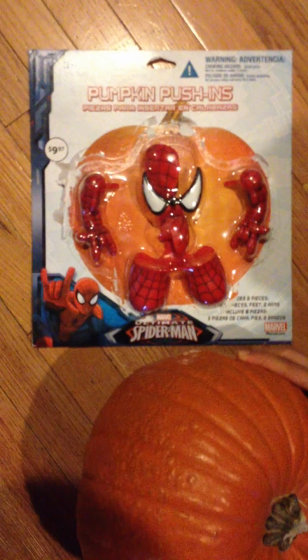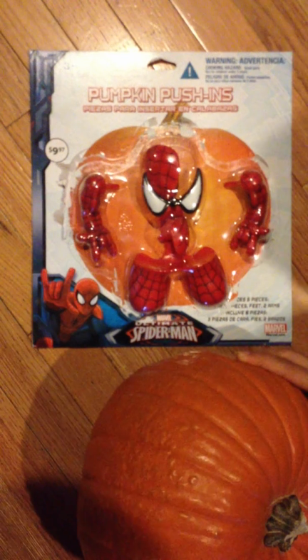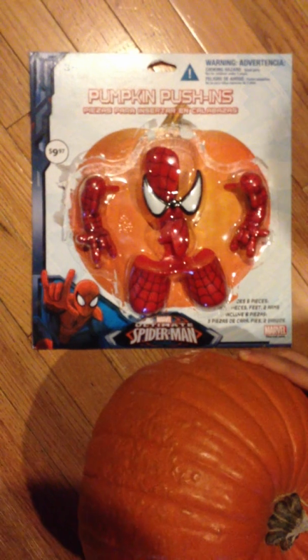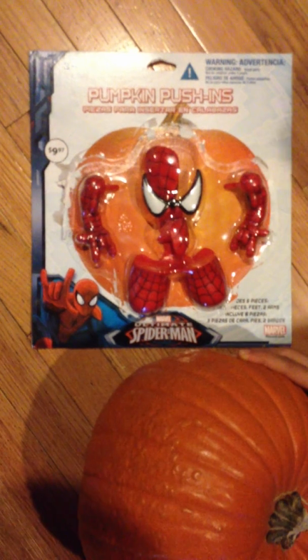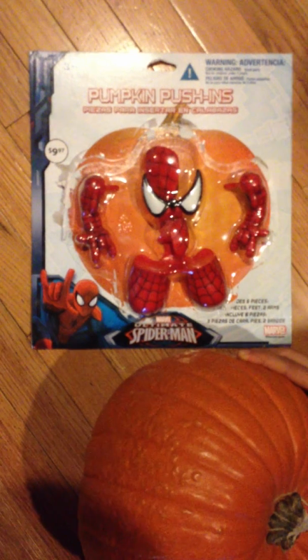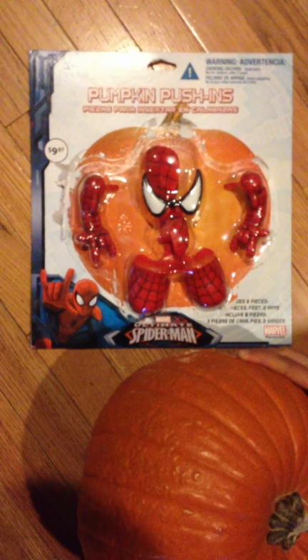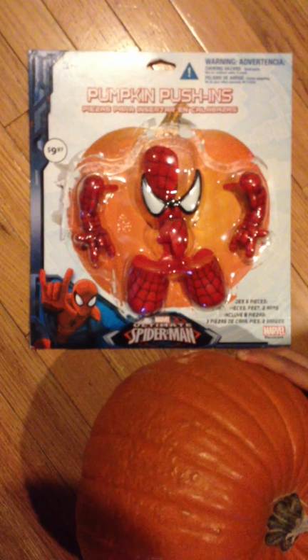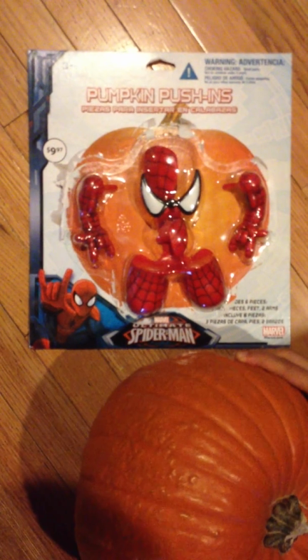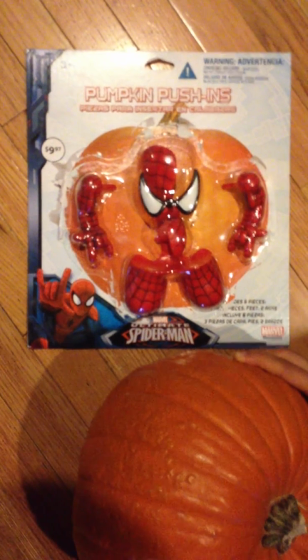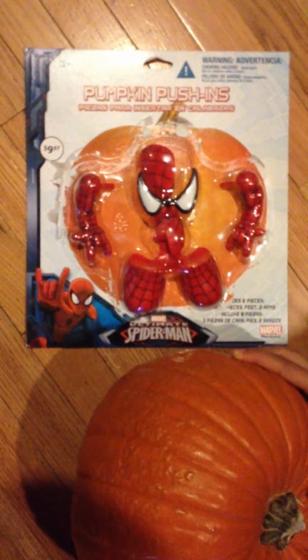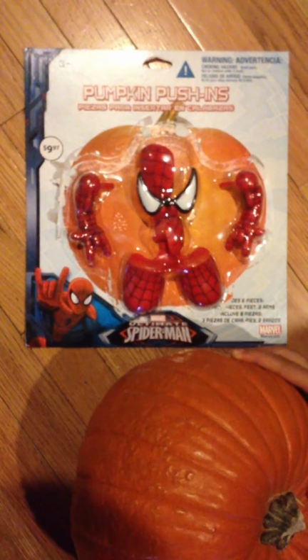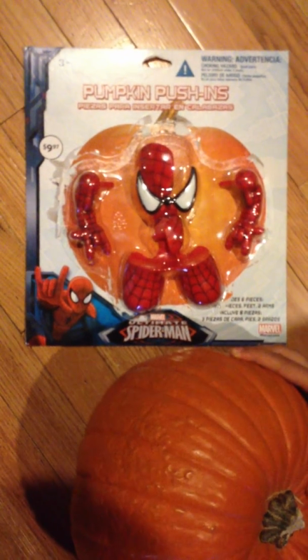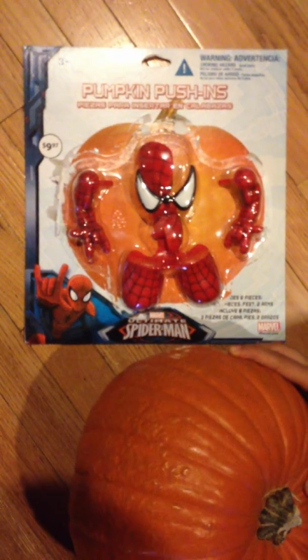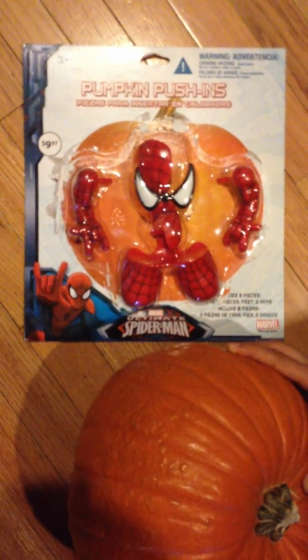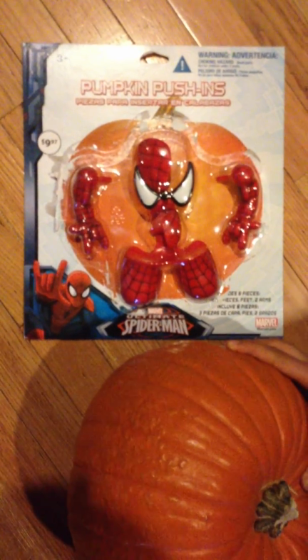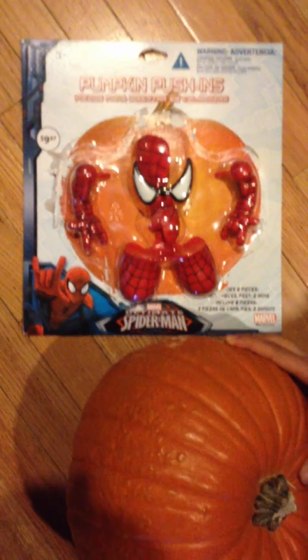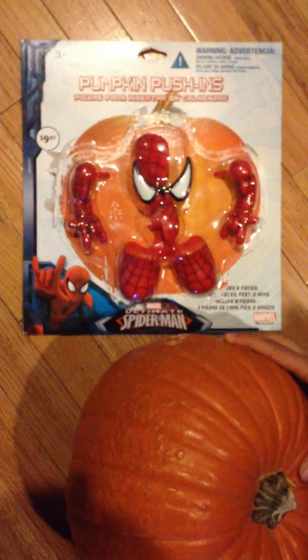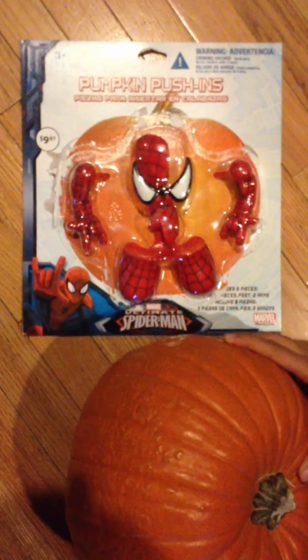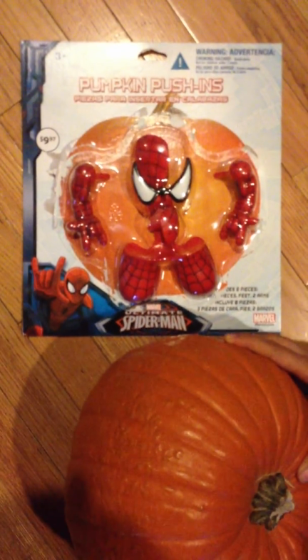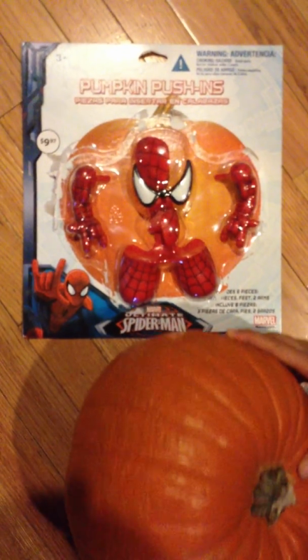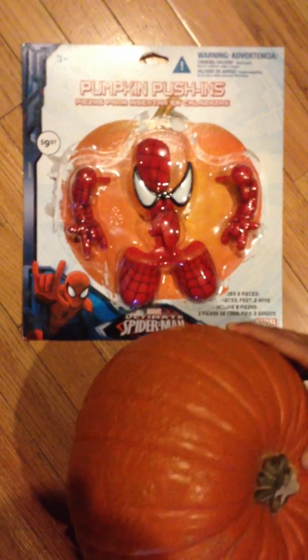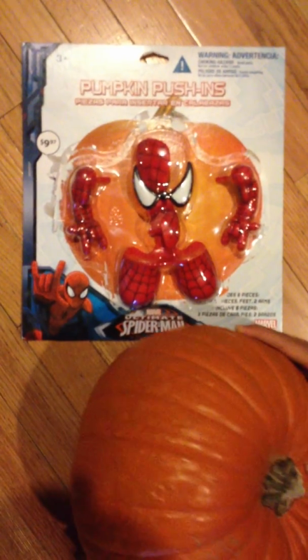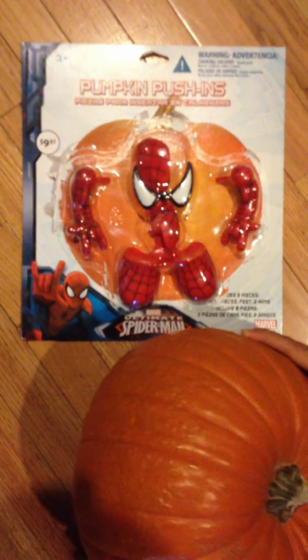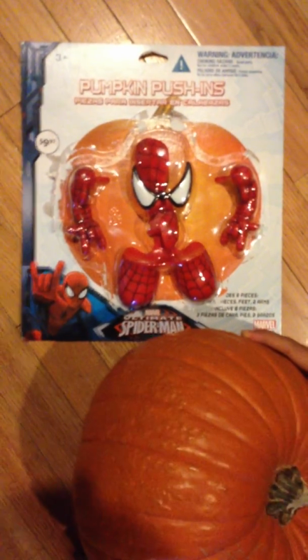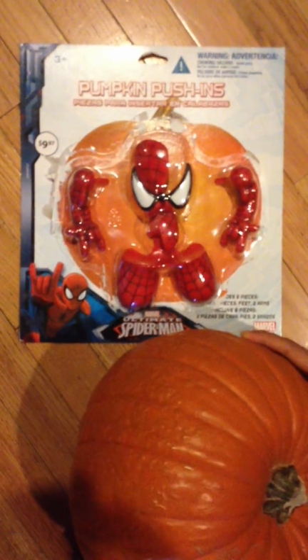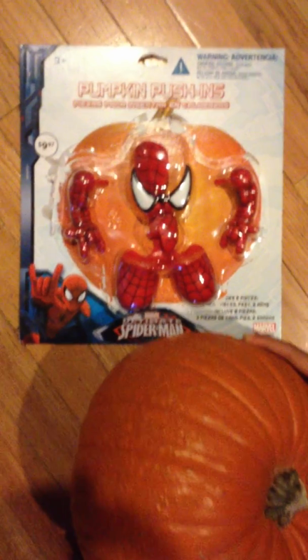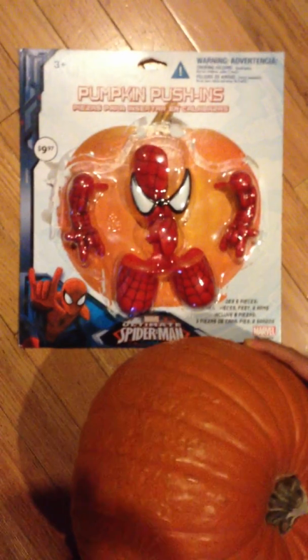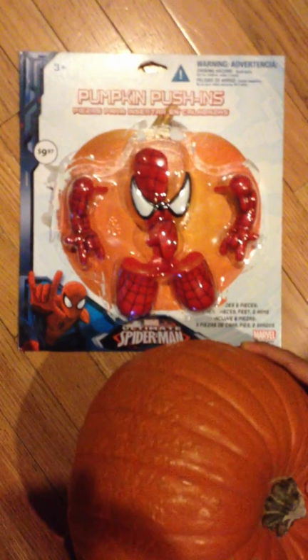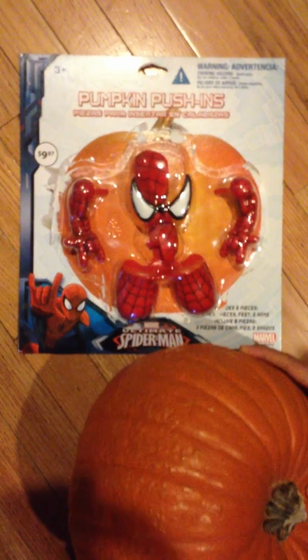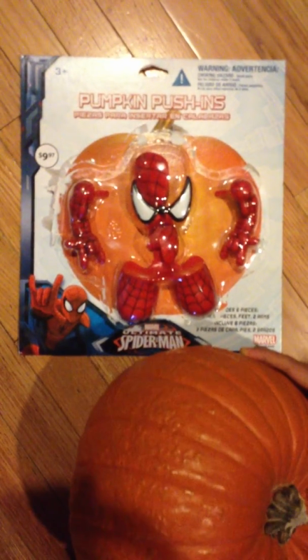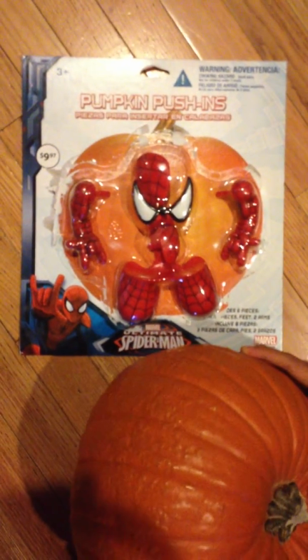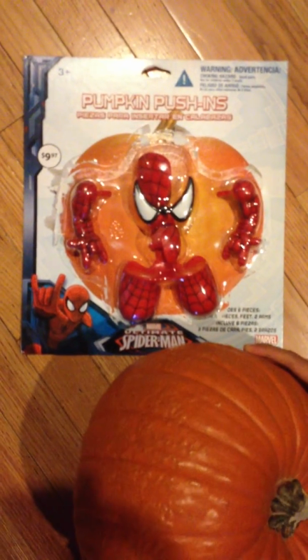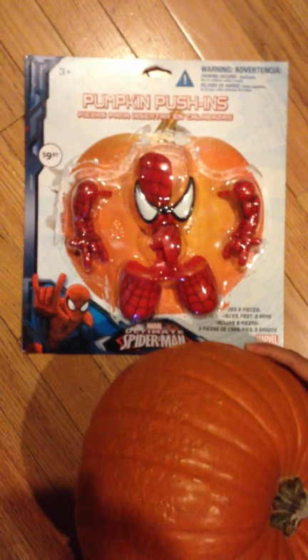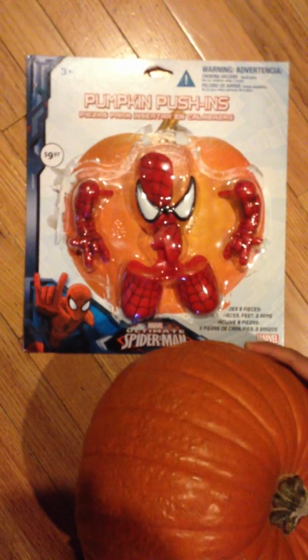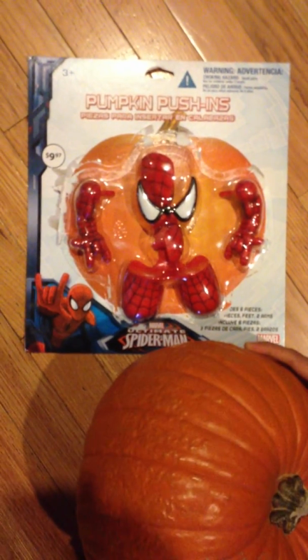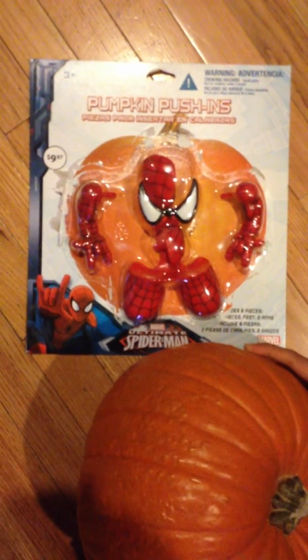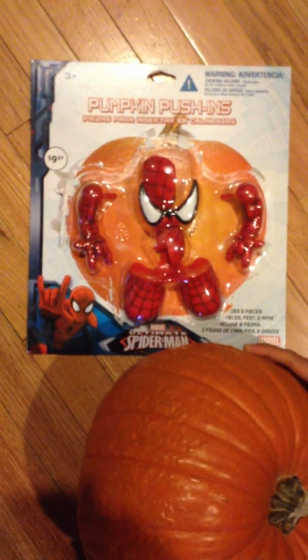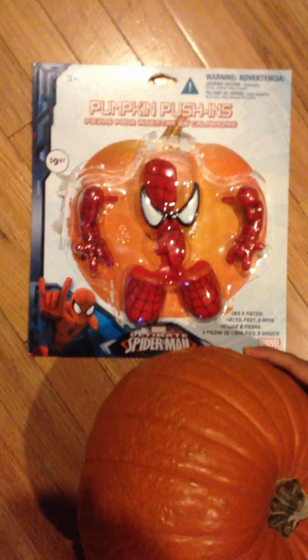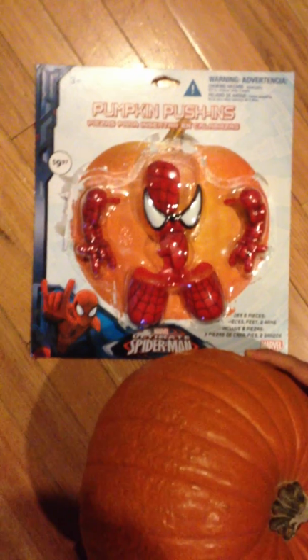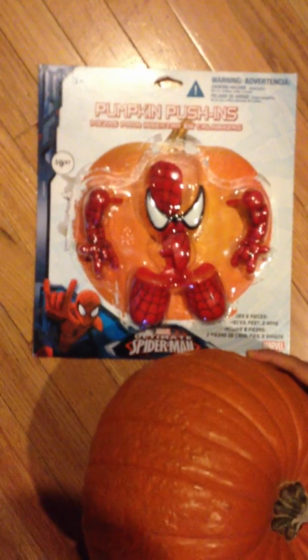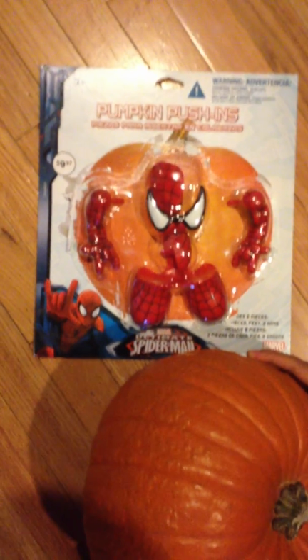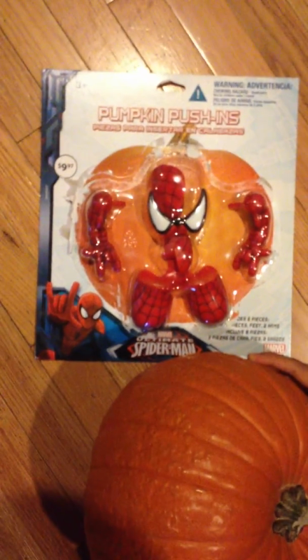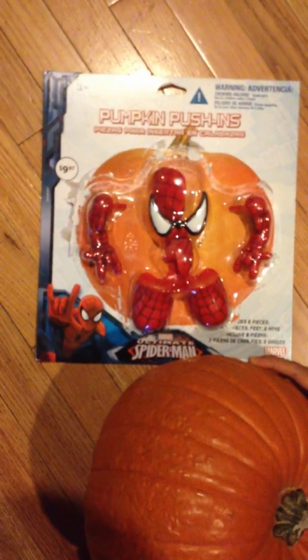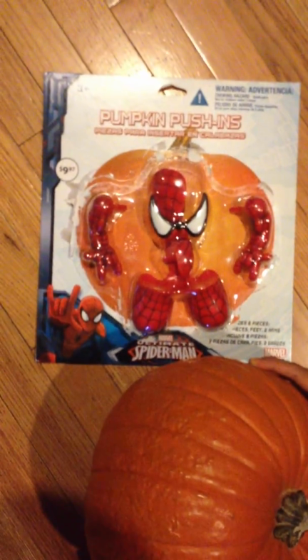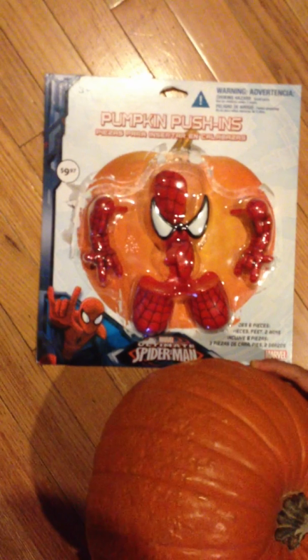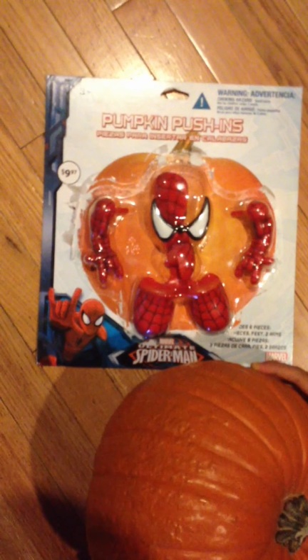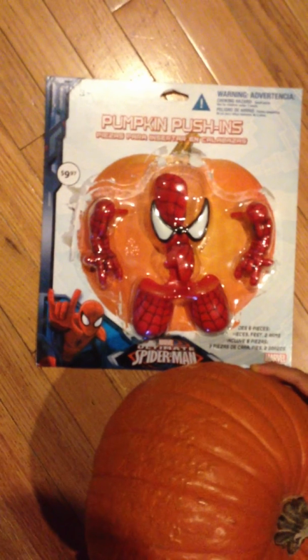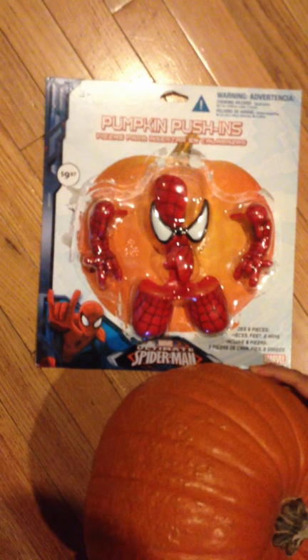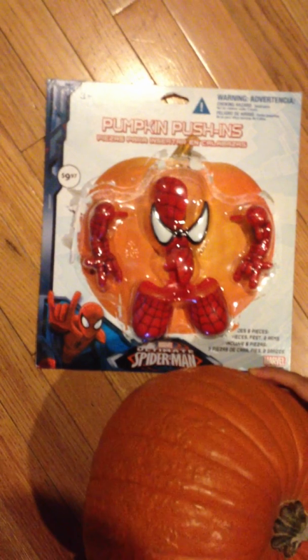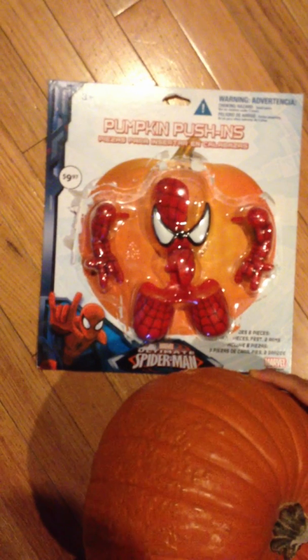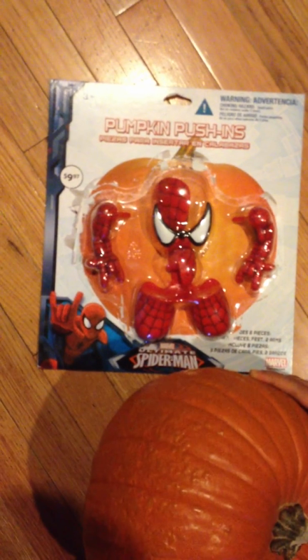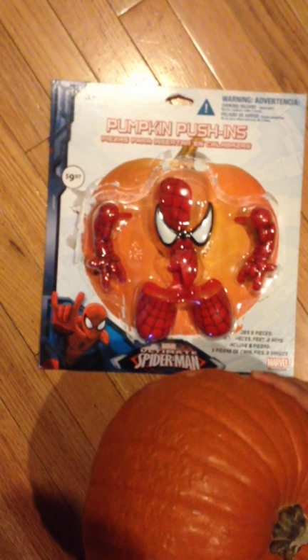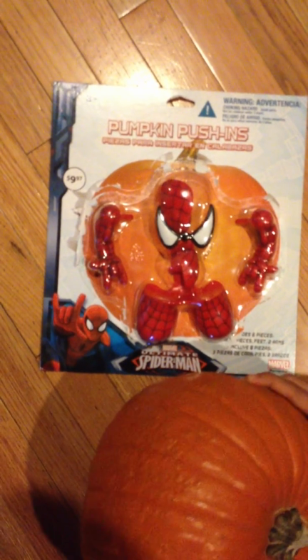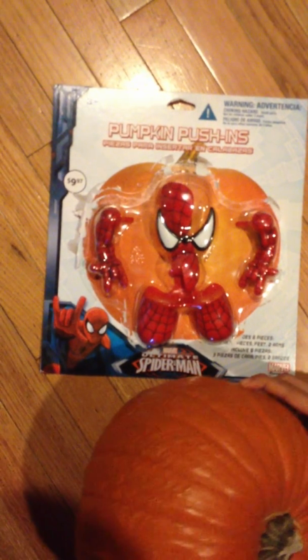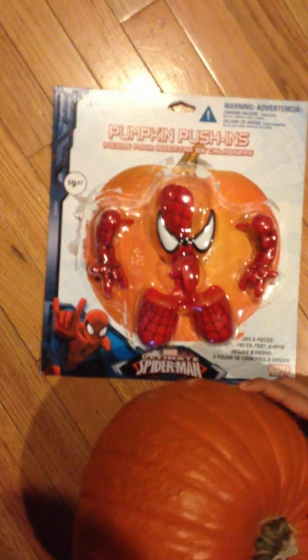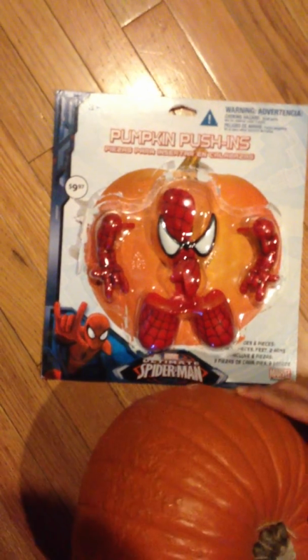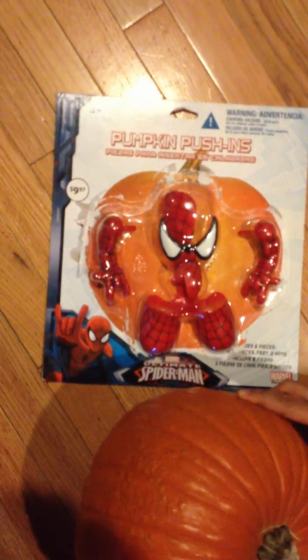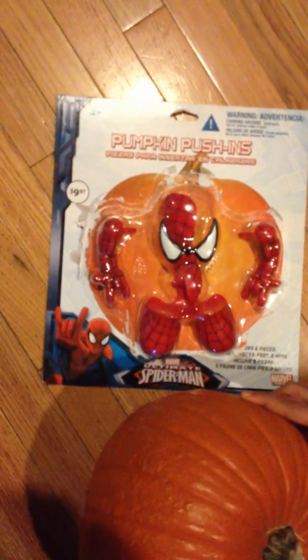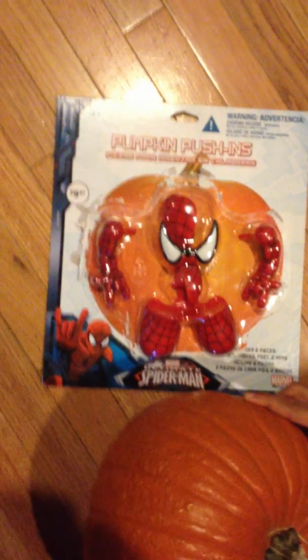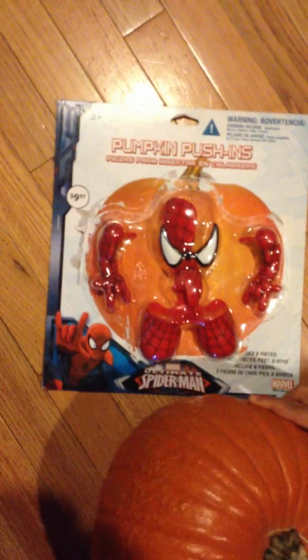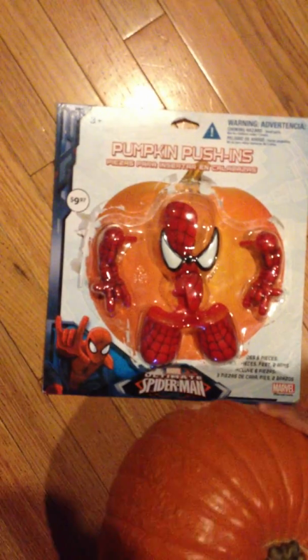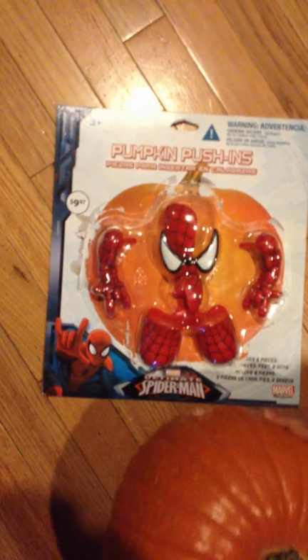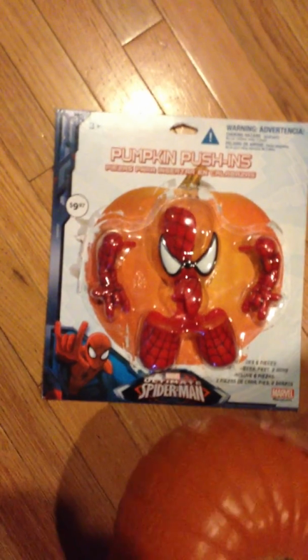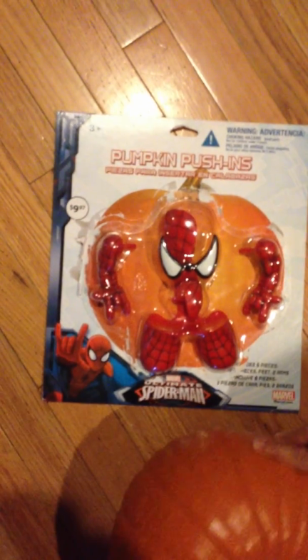Hey, y'all. It's DisneyCollector.co and Azan — say hi, Azan. Hi, Azan. What do we have here today, Azan?